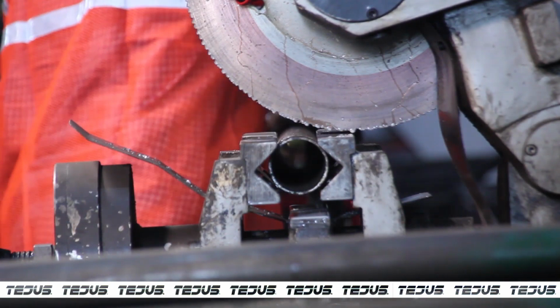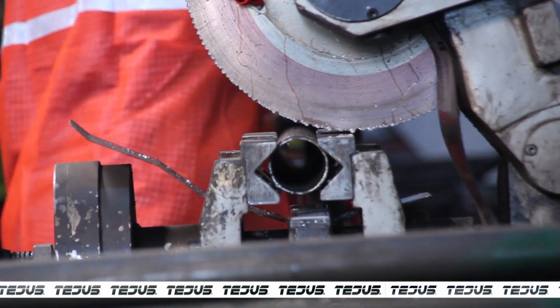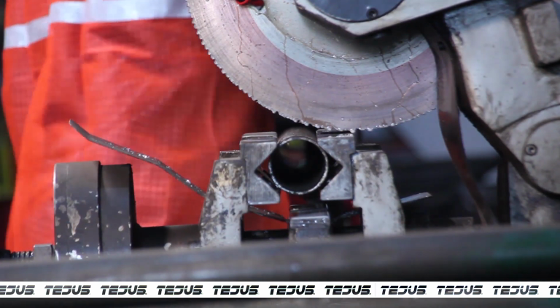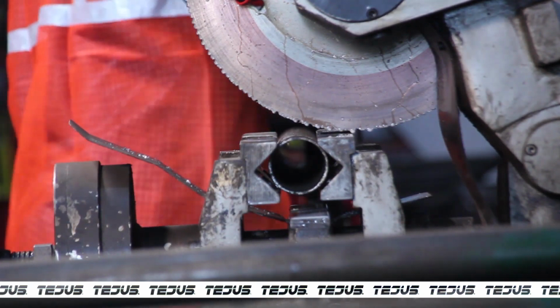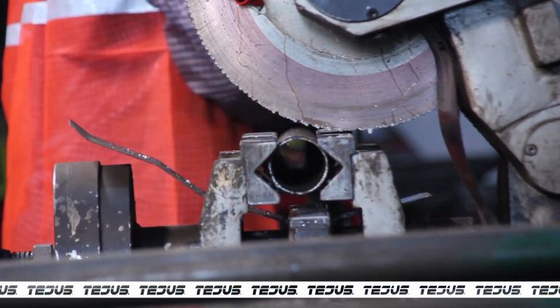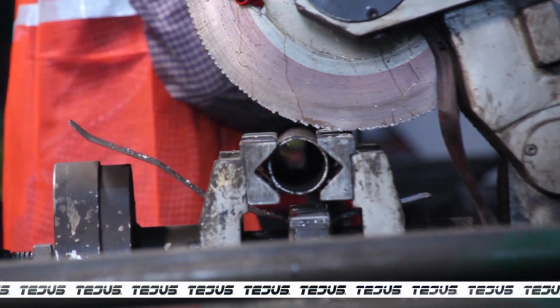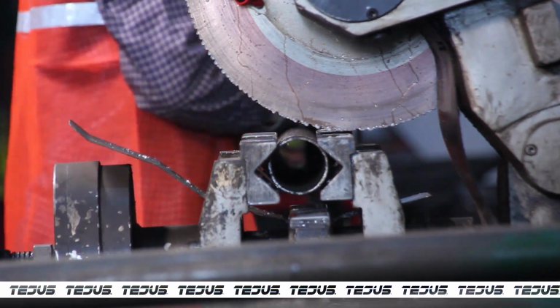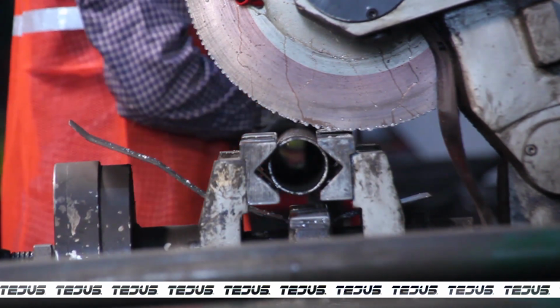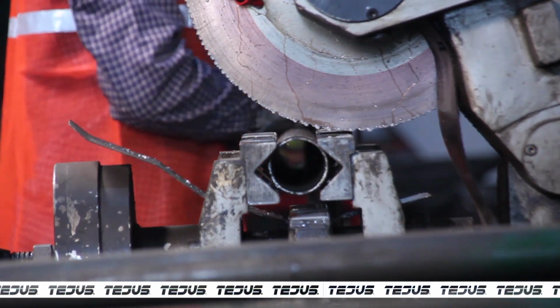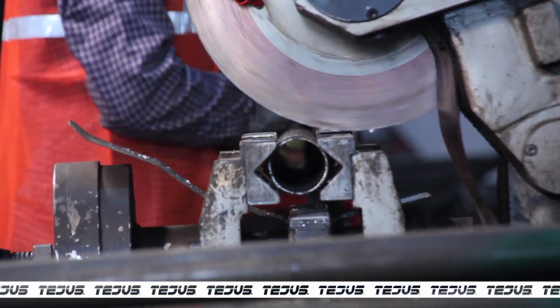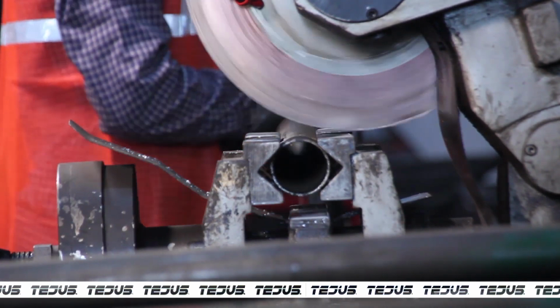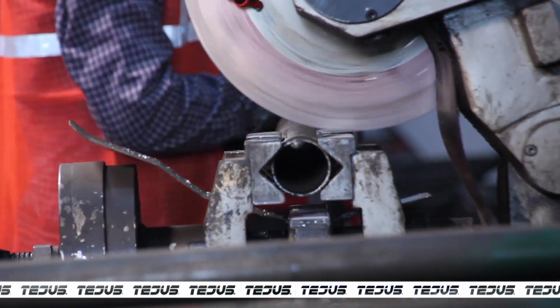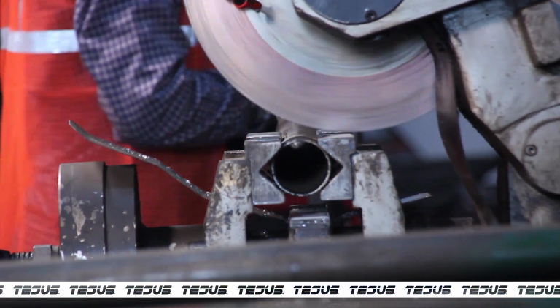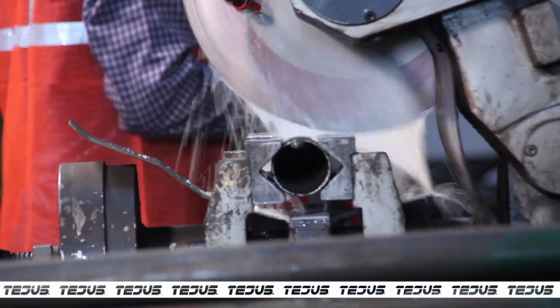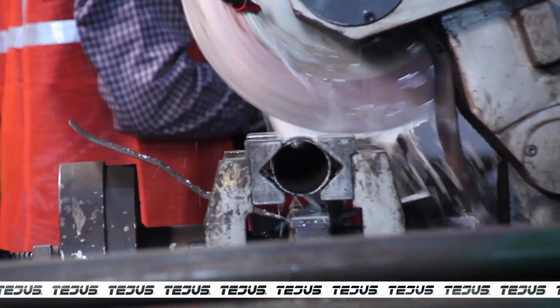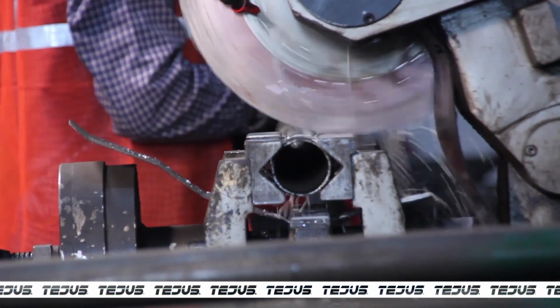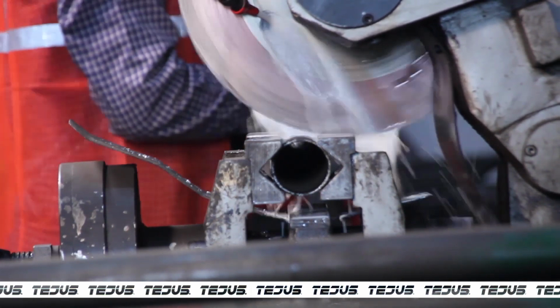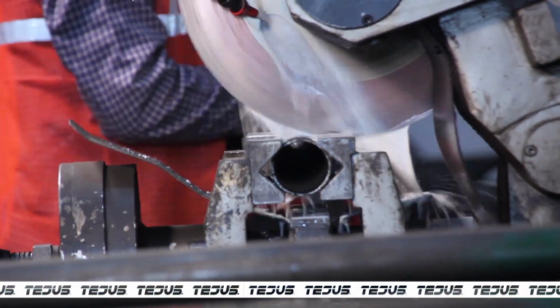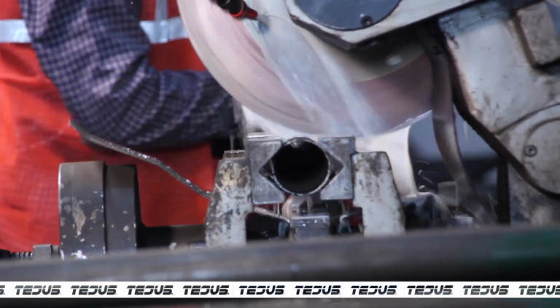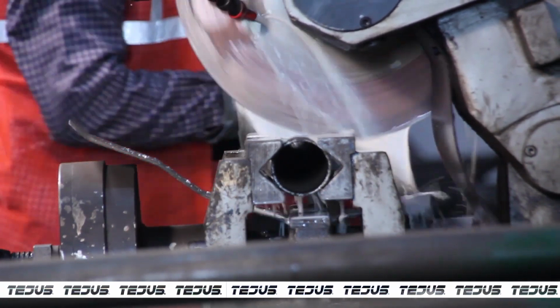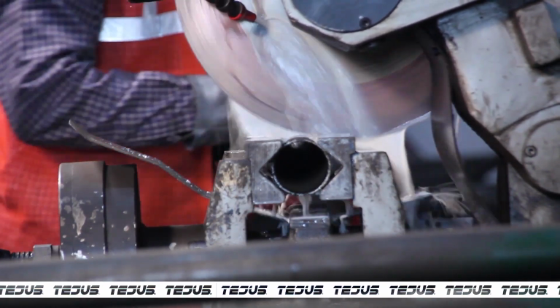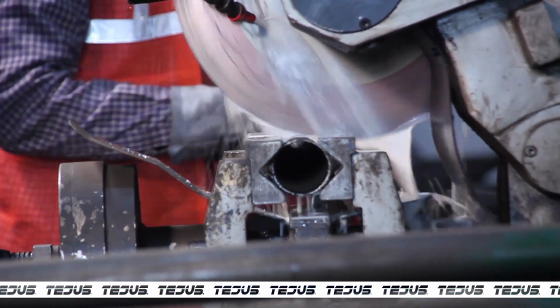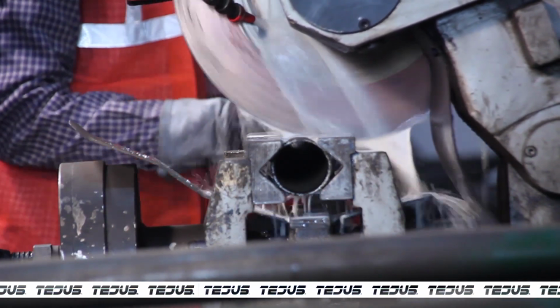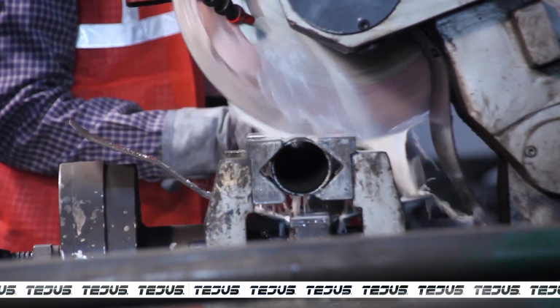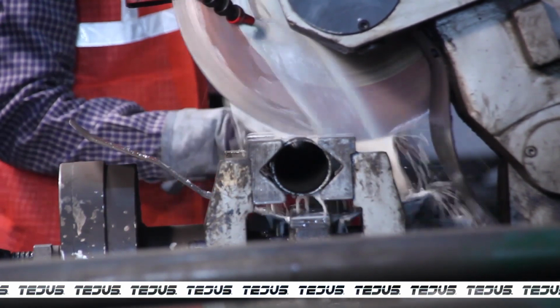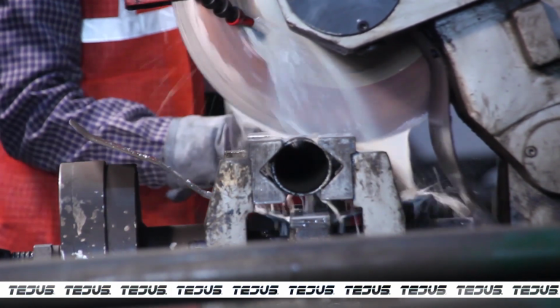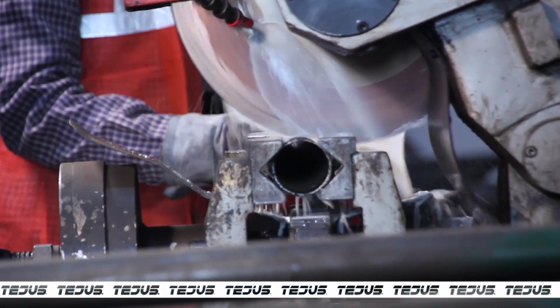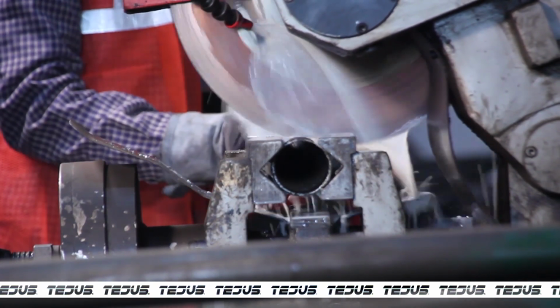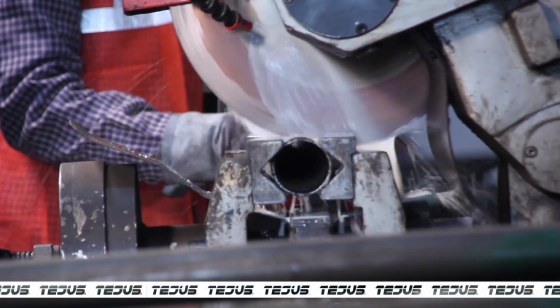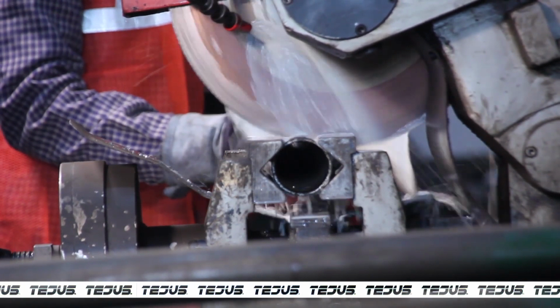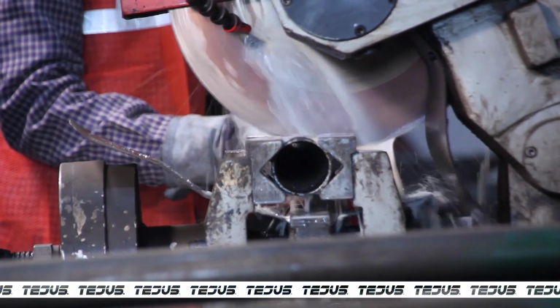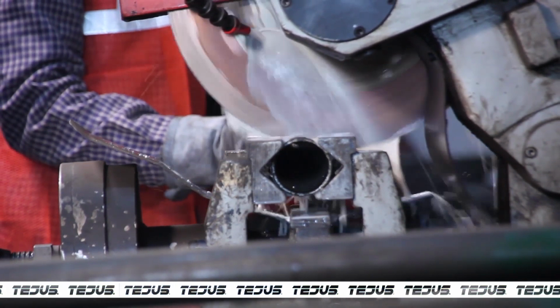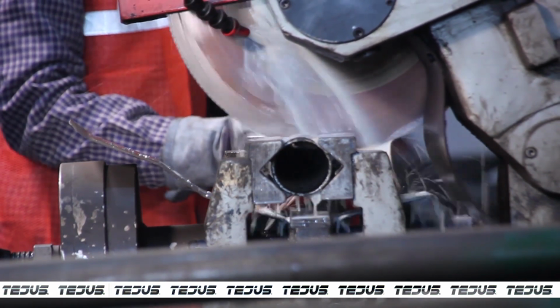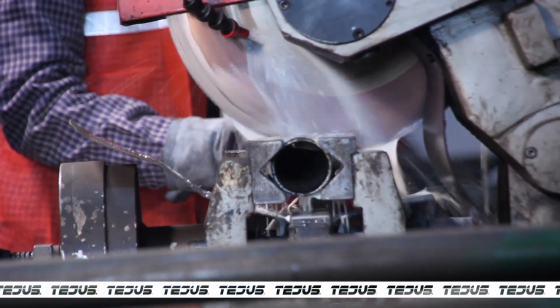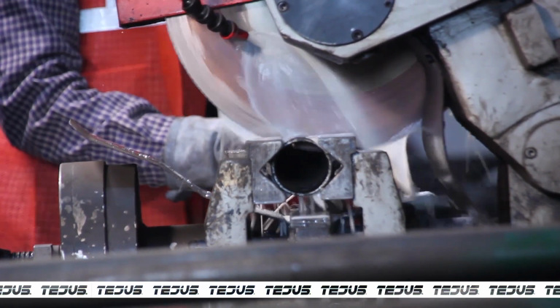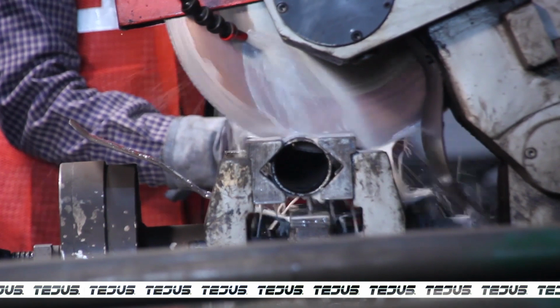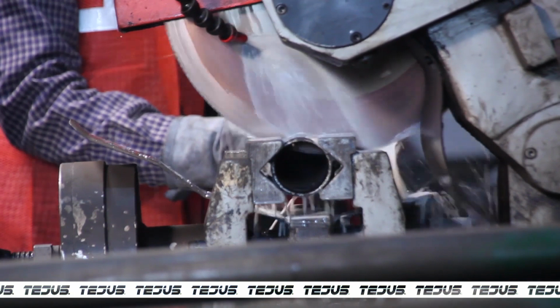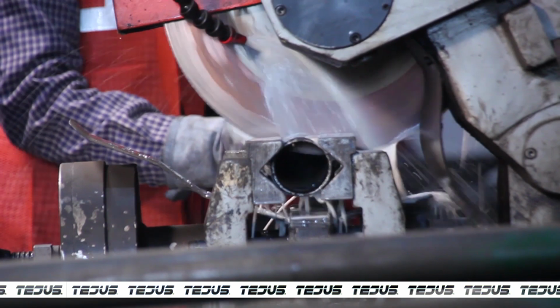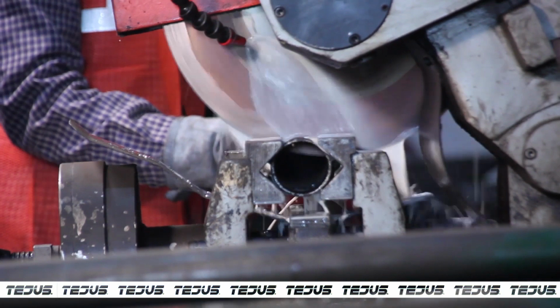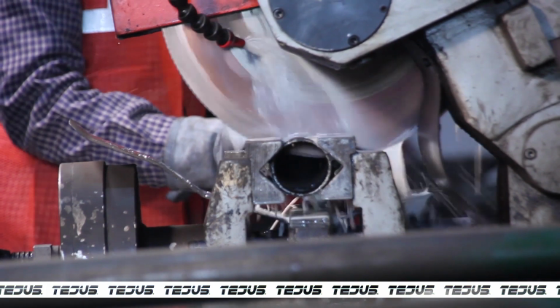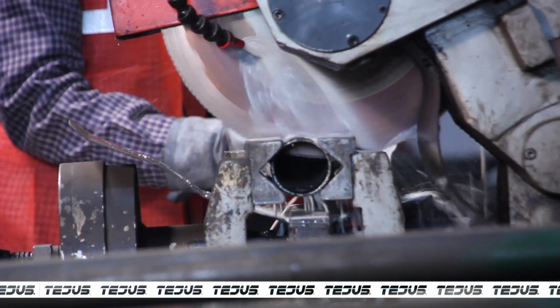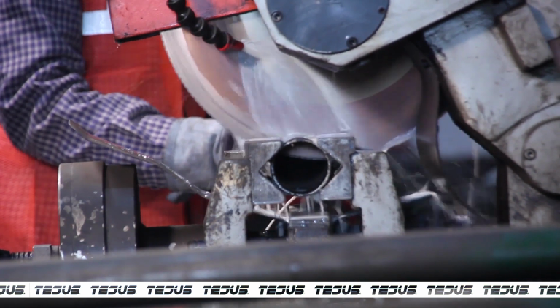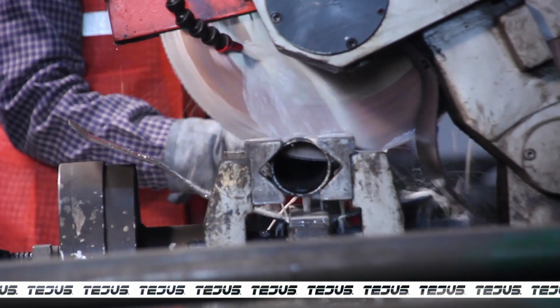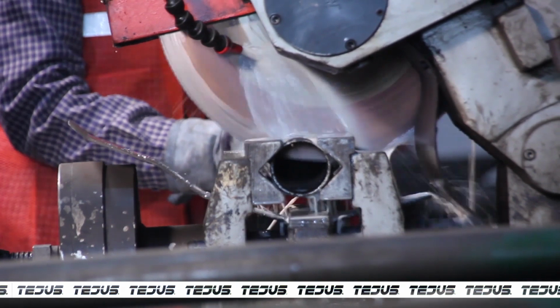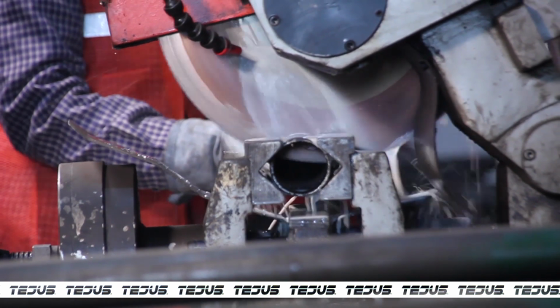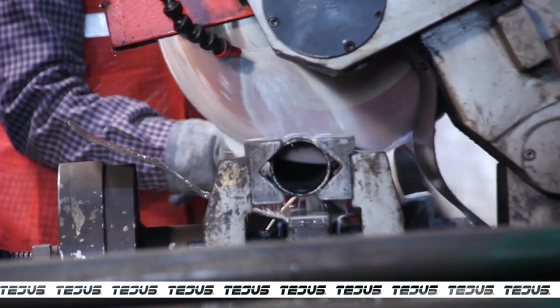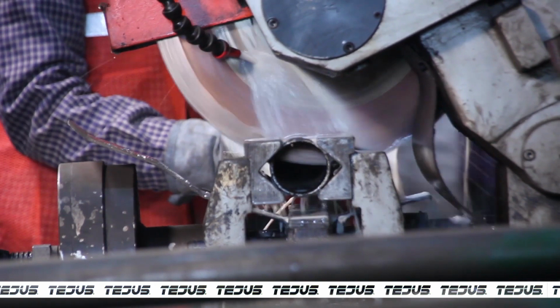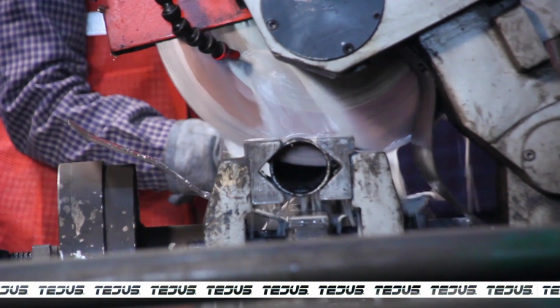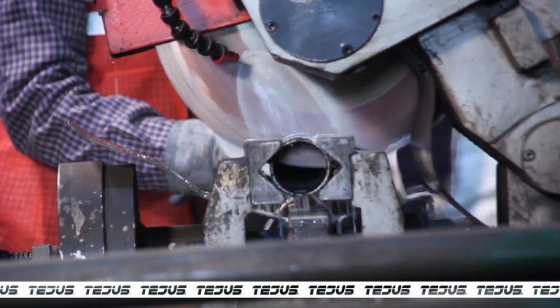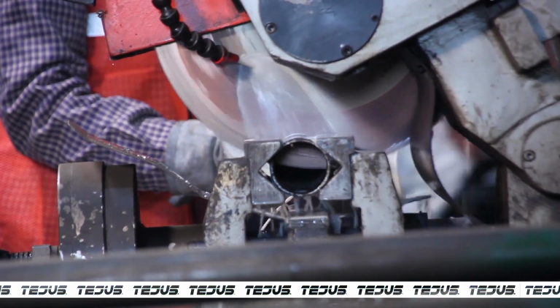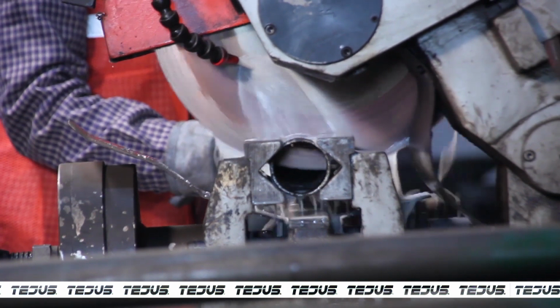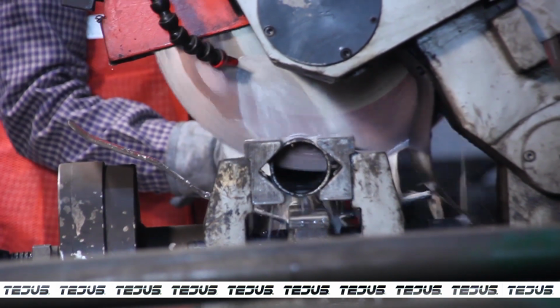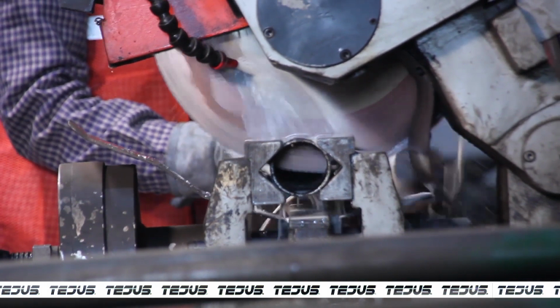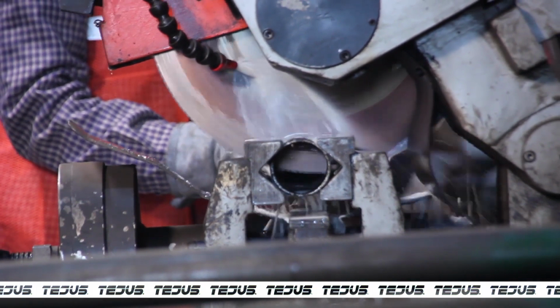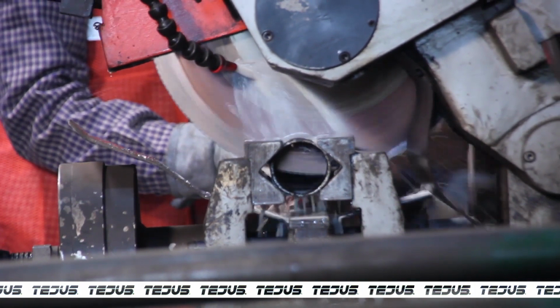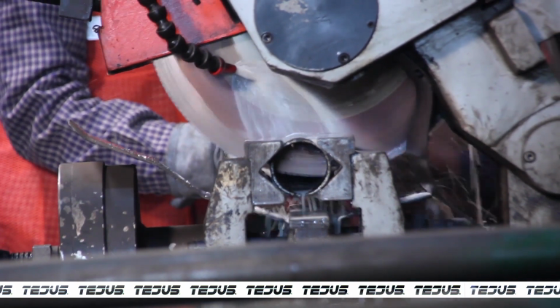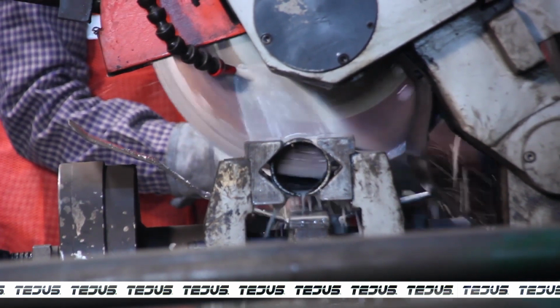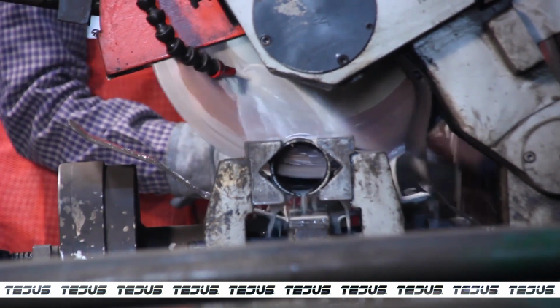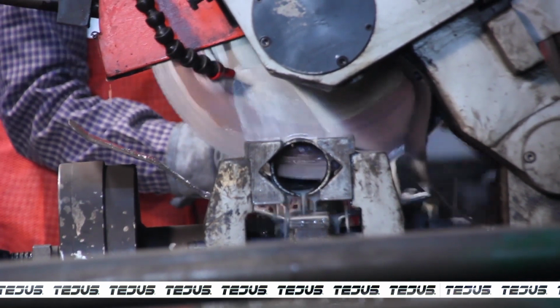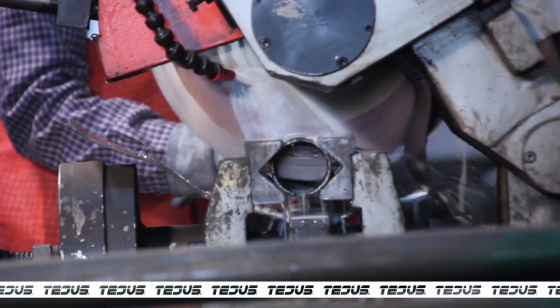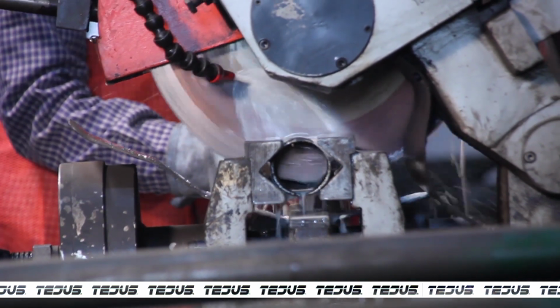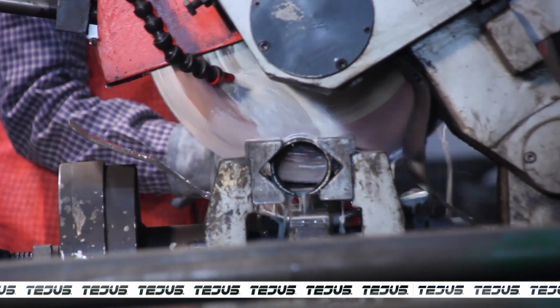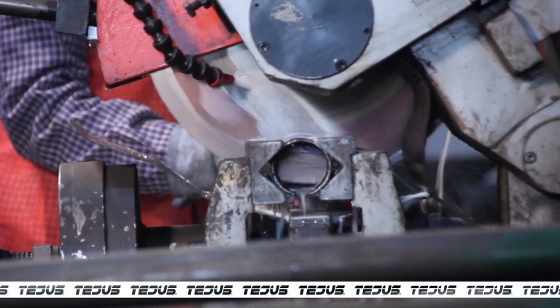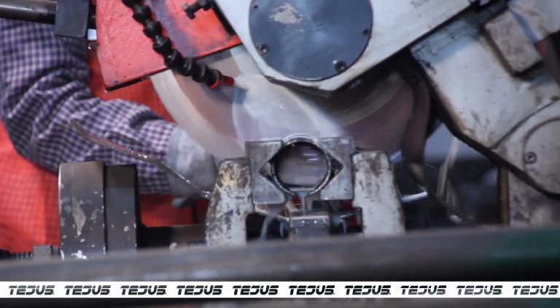The hollow pipe is placed on a bandsaw machine, which is used for a perfect 90 degree cut. The pipe is then cut into the required size.